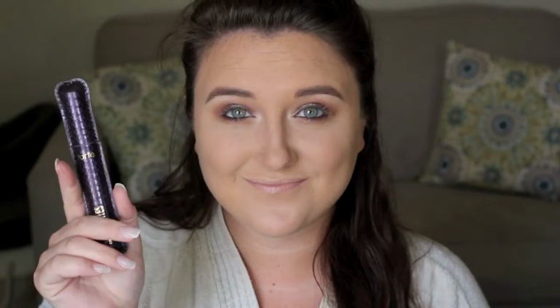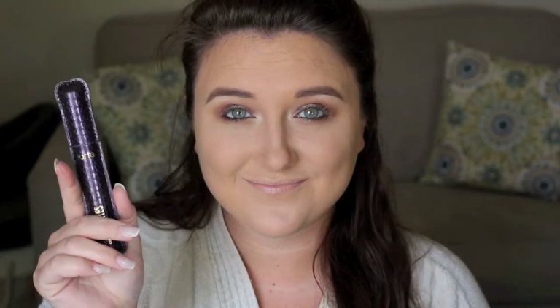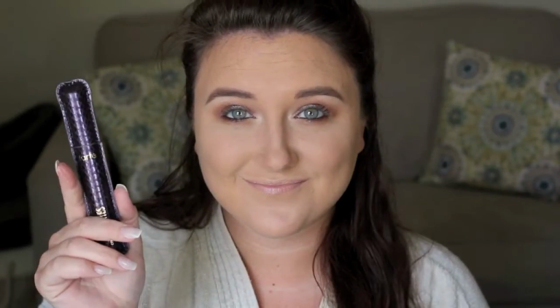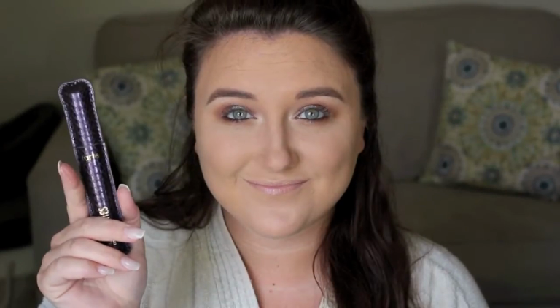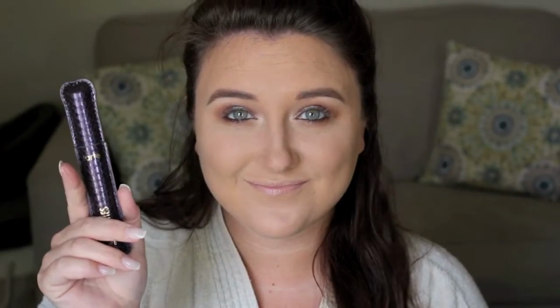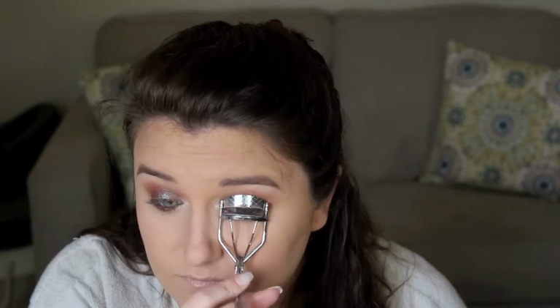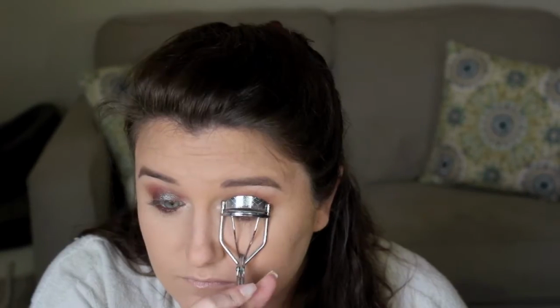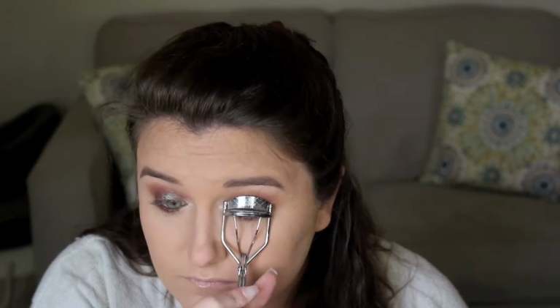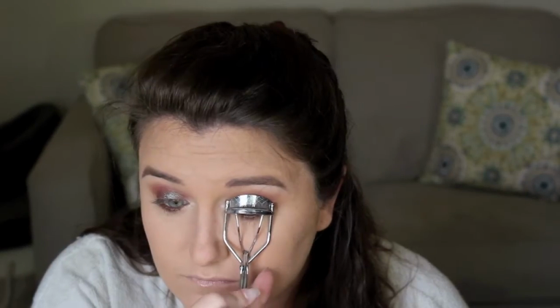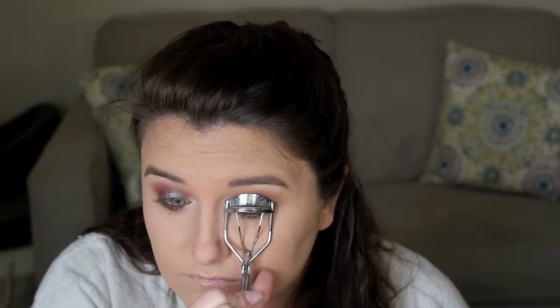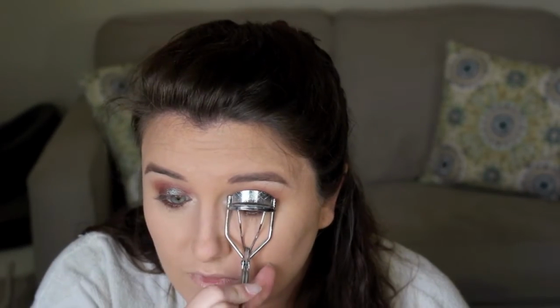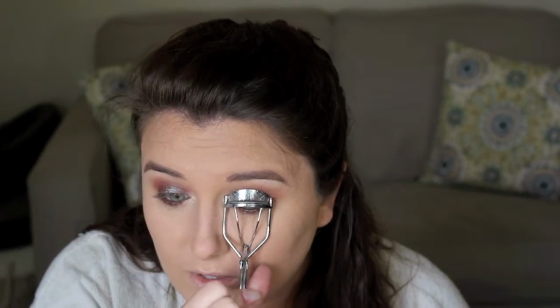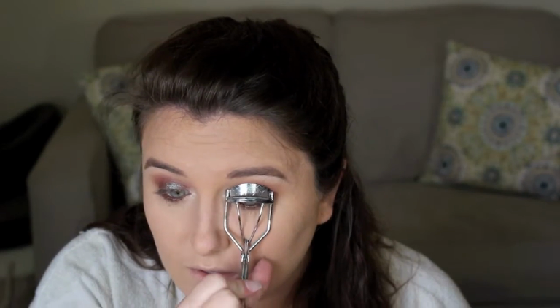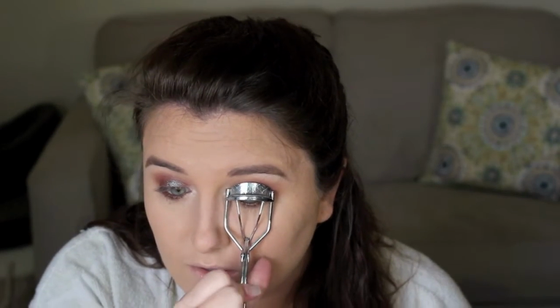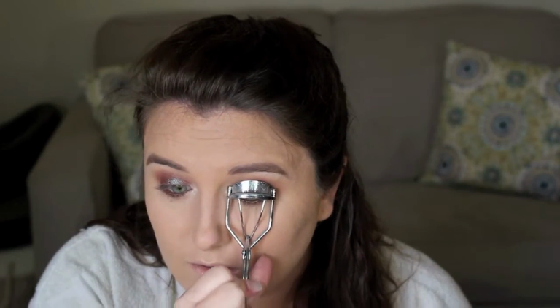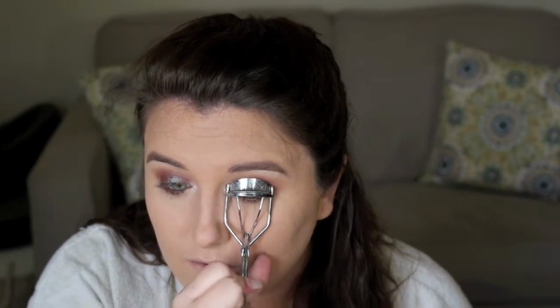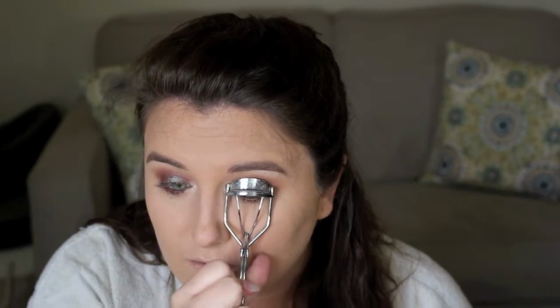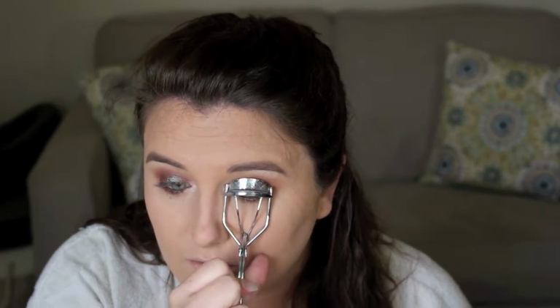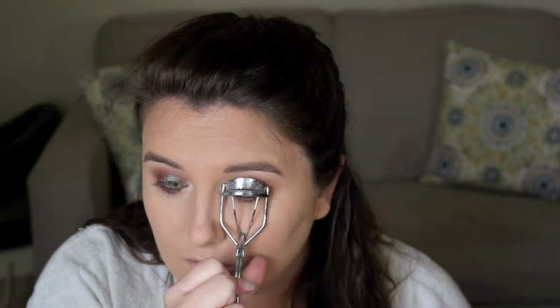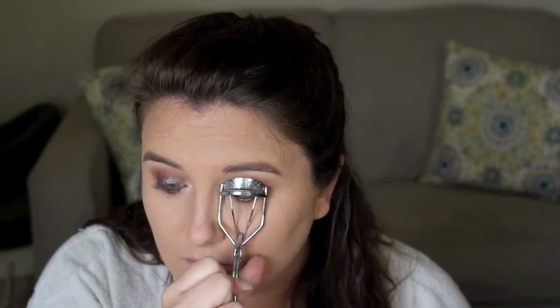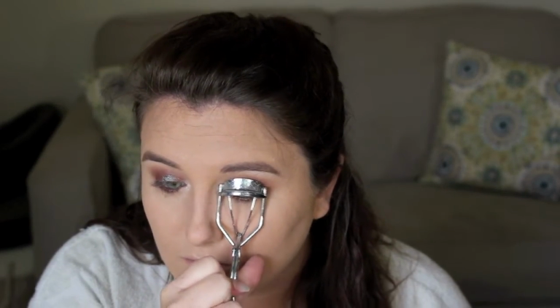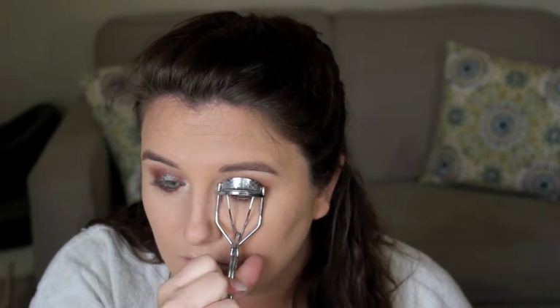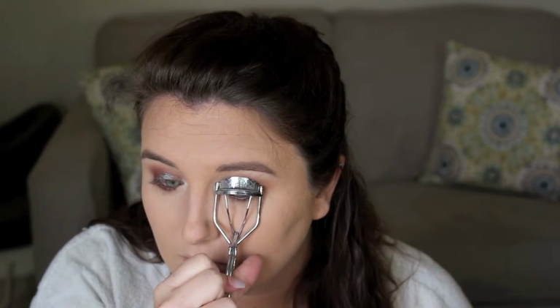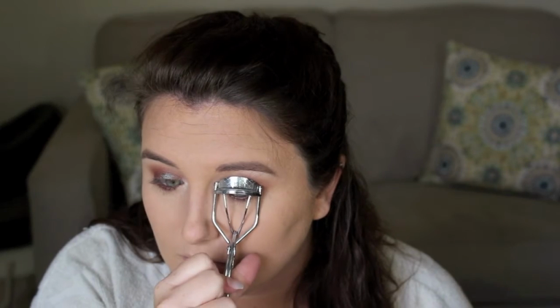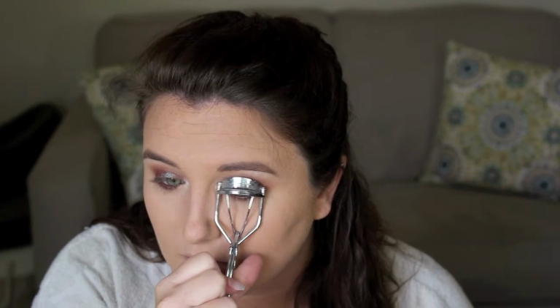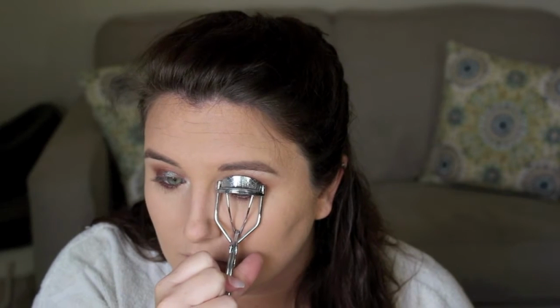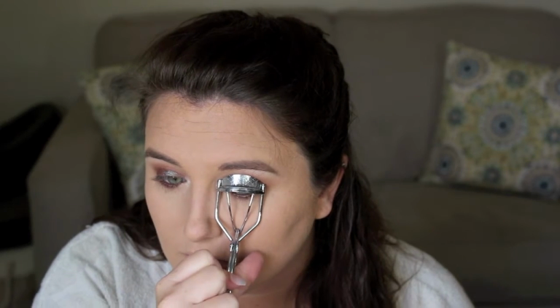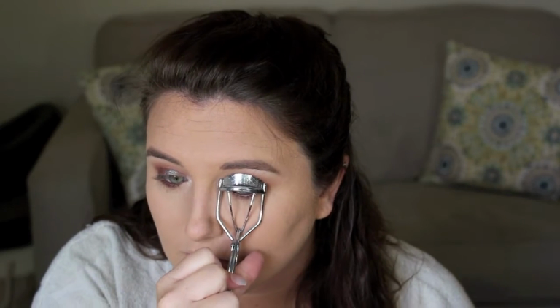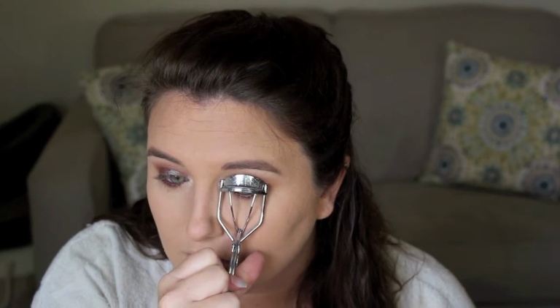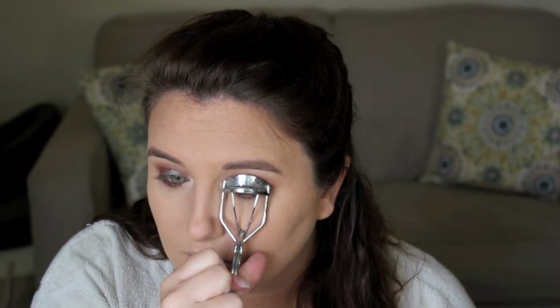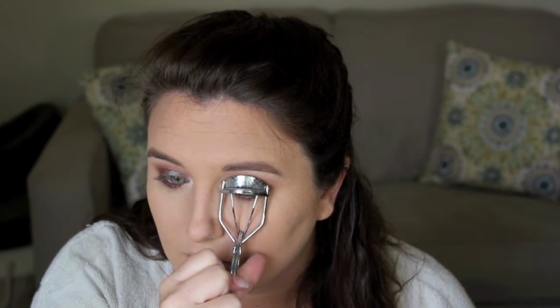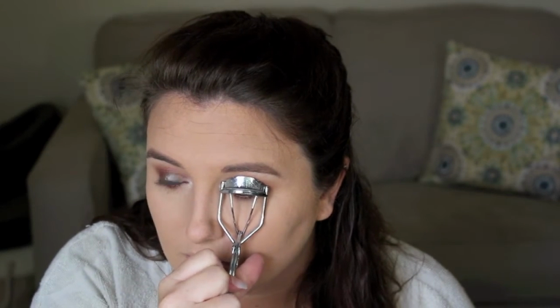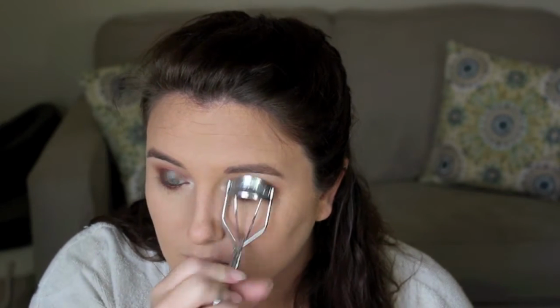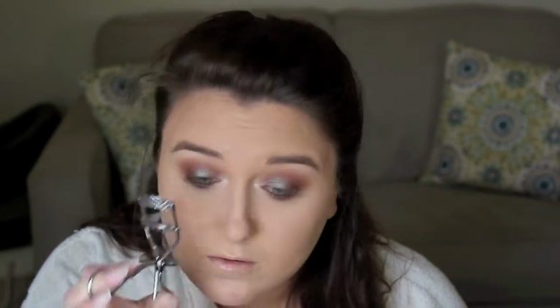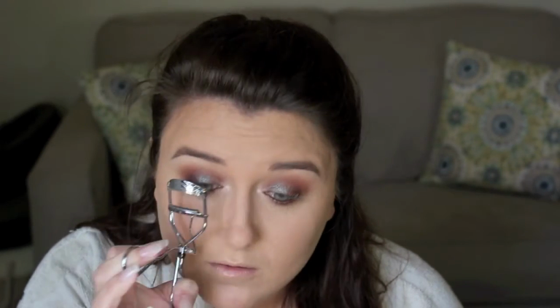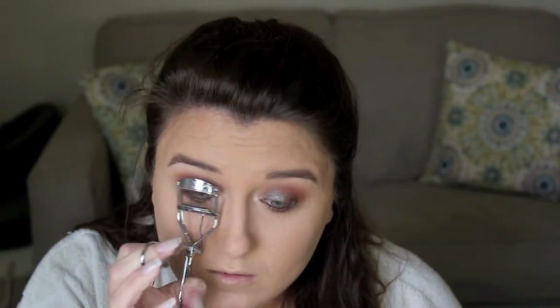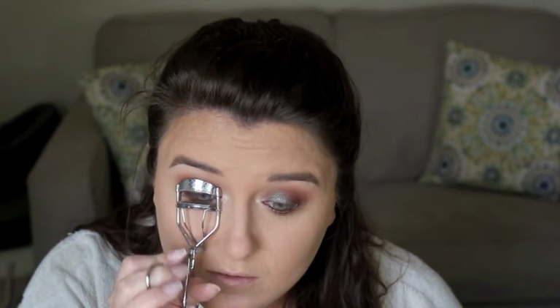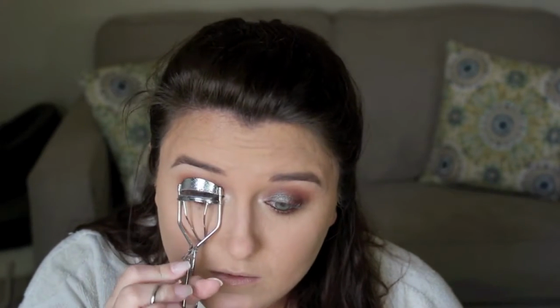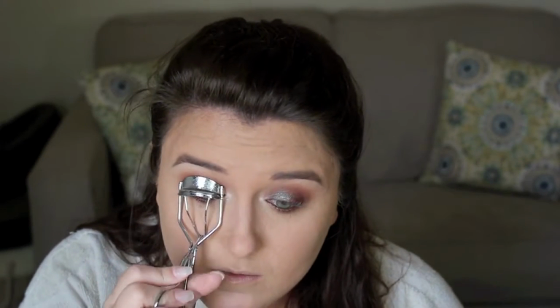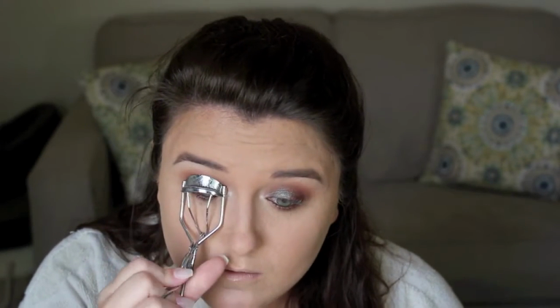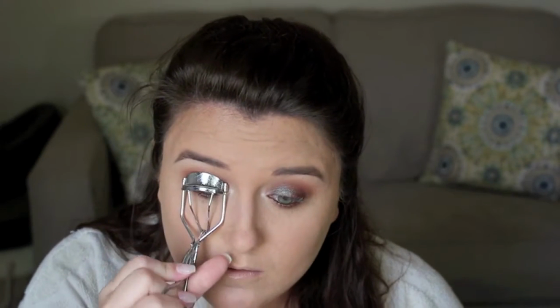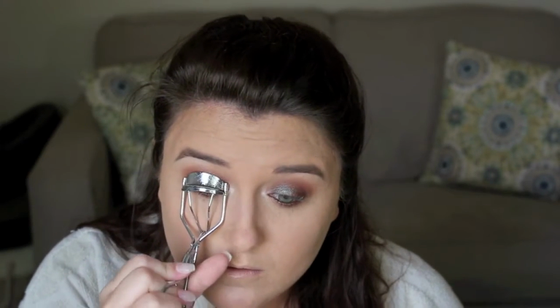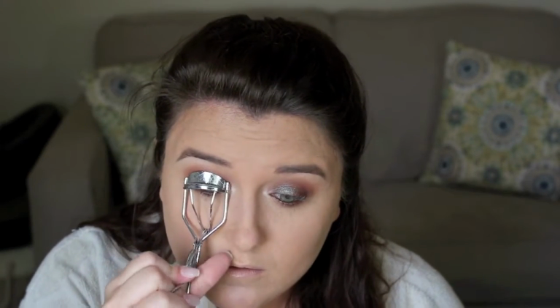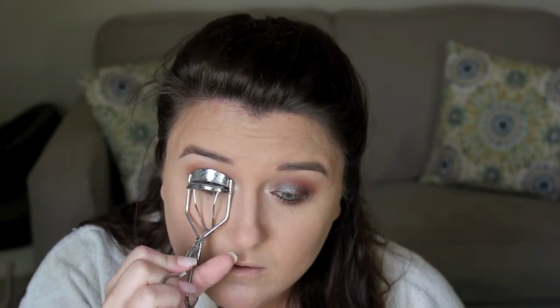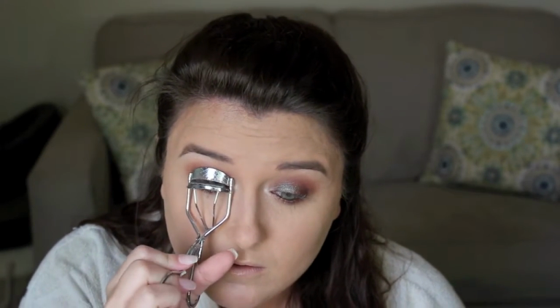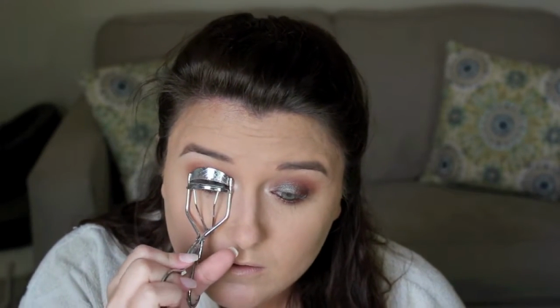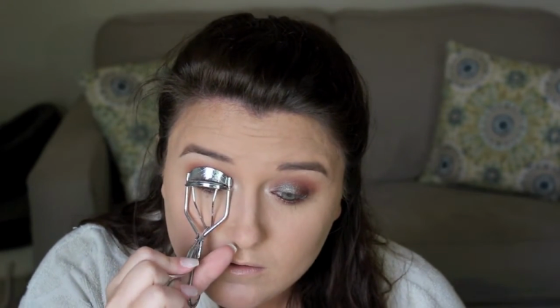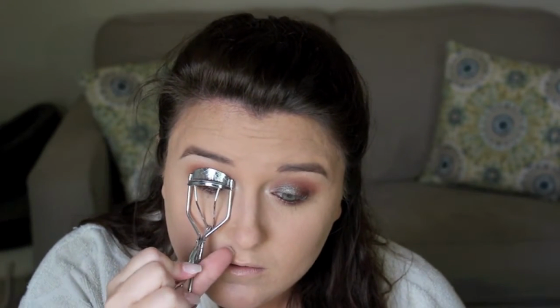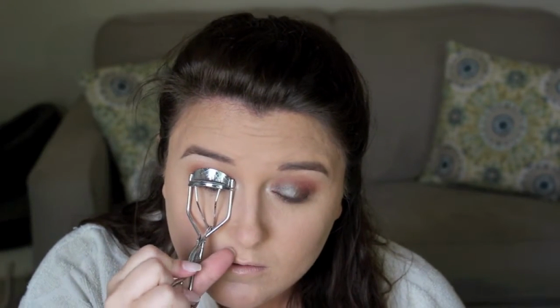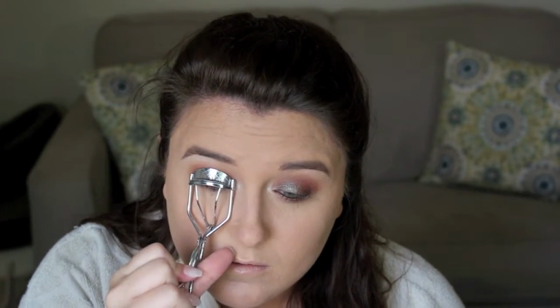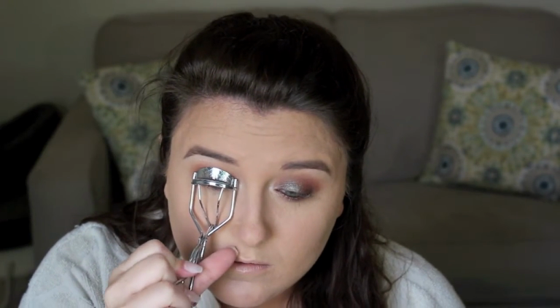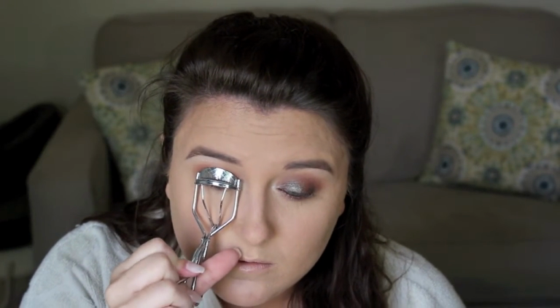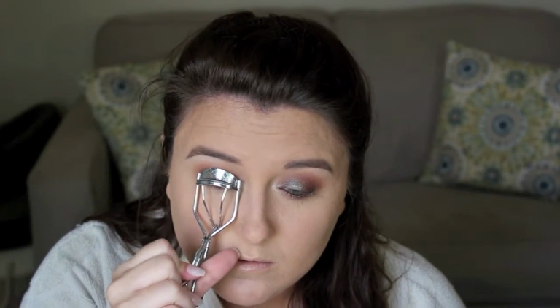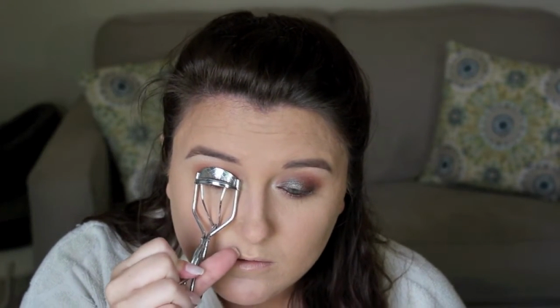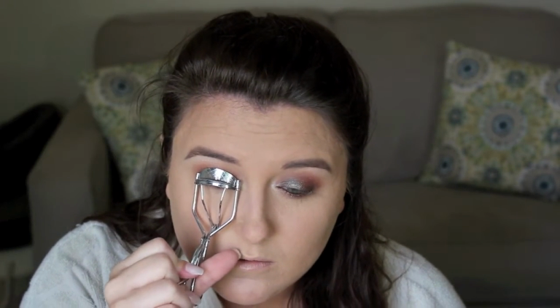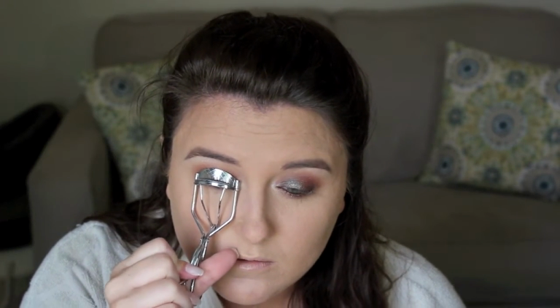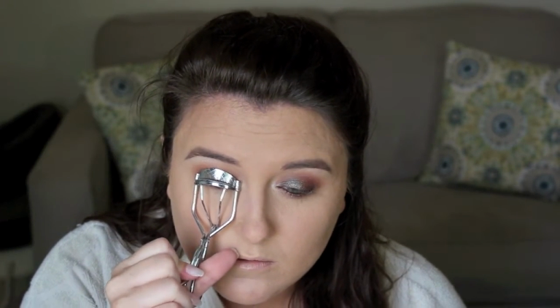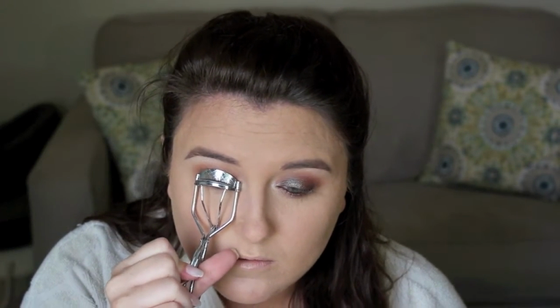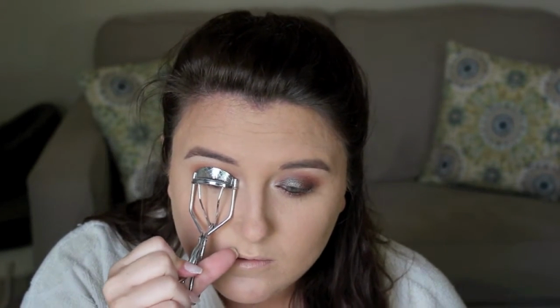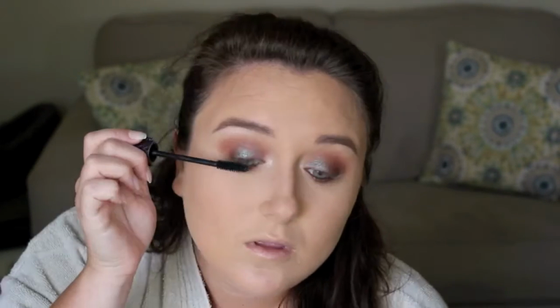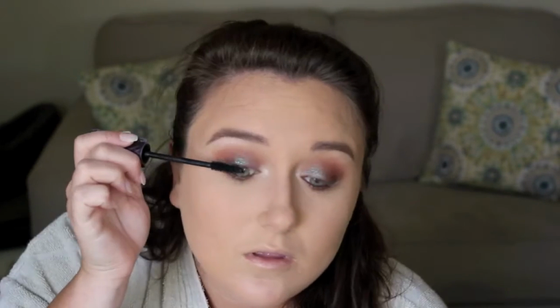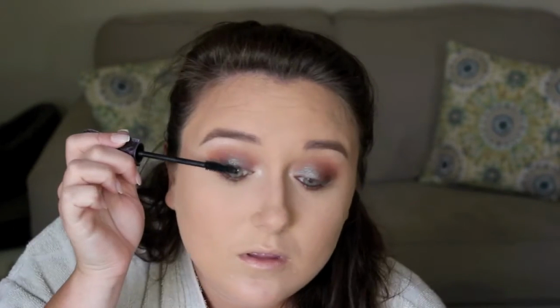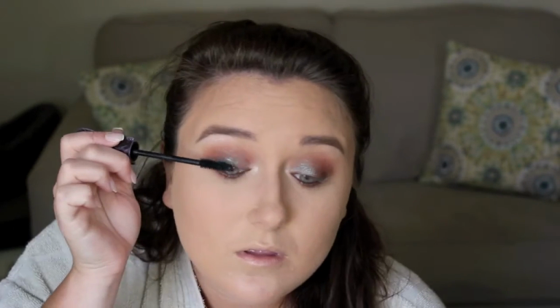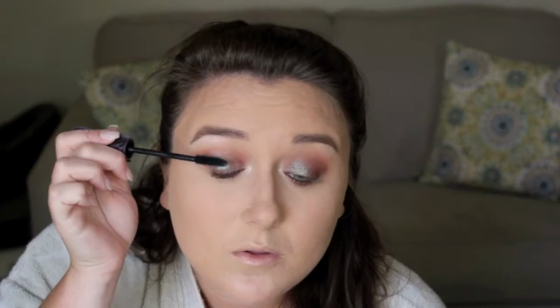Next is mascara, so I'm just gonna curl my lashes and then apply some of this Tarte Lights Camera Lashes Mascara.